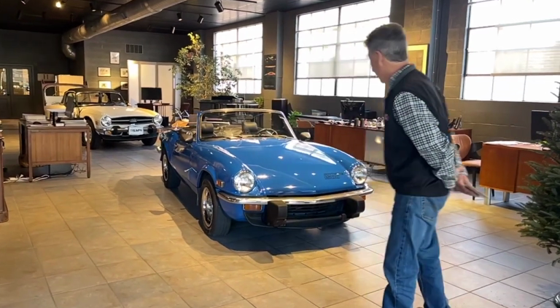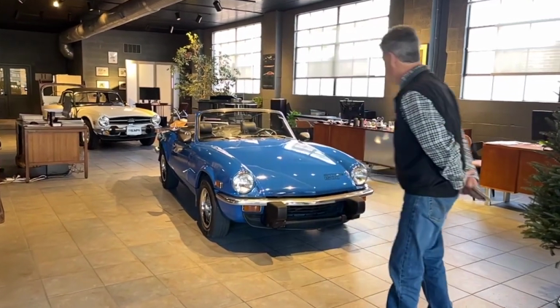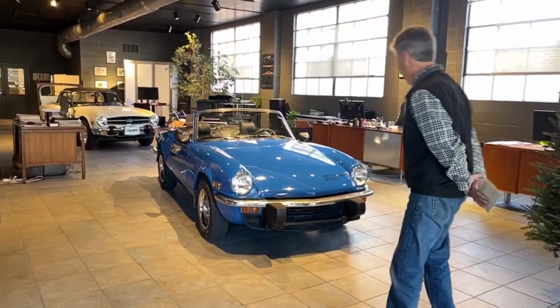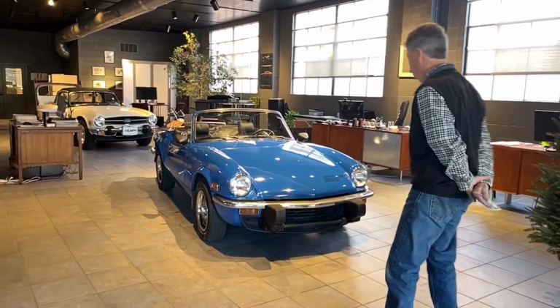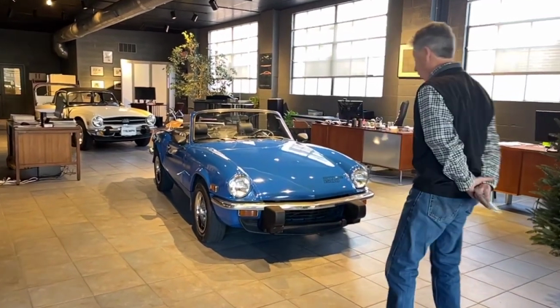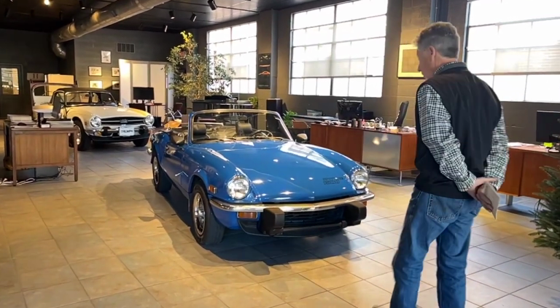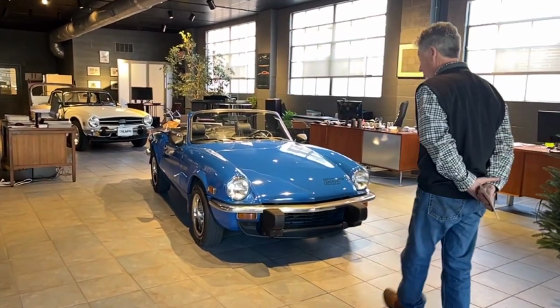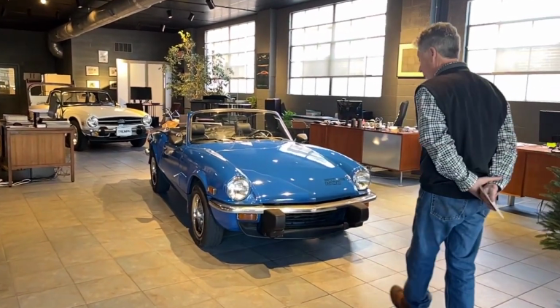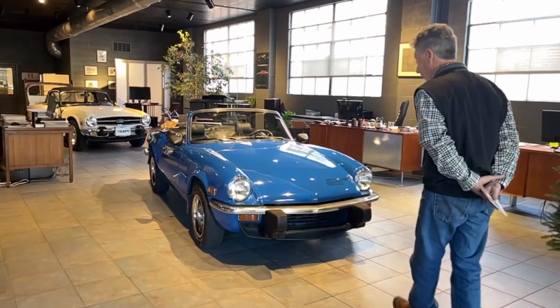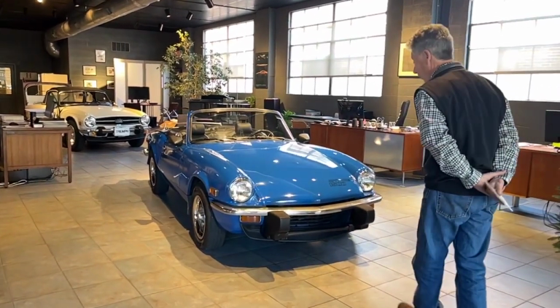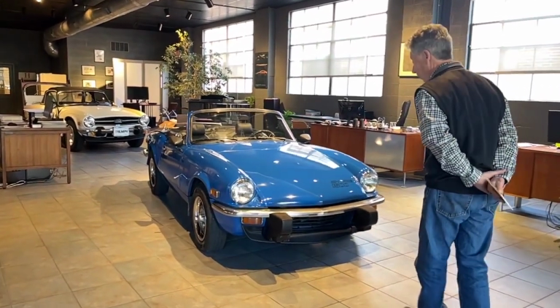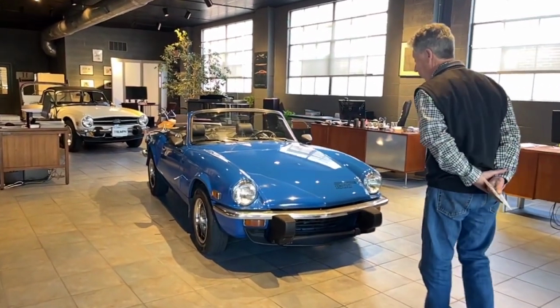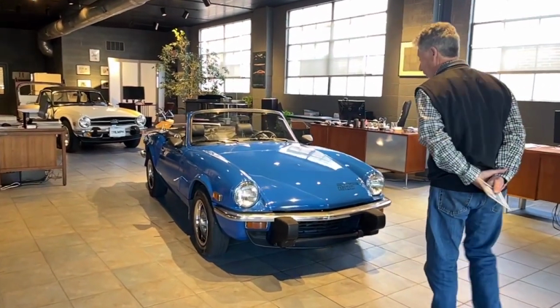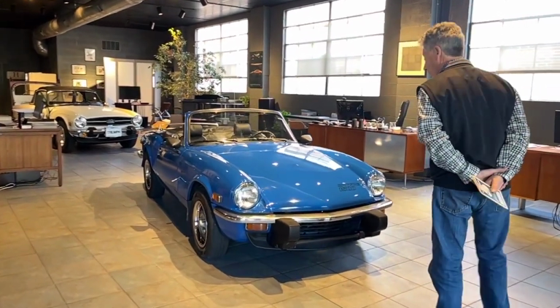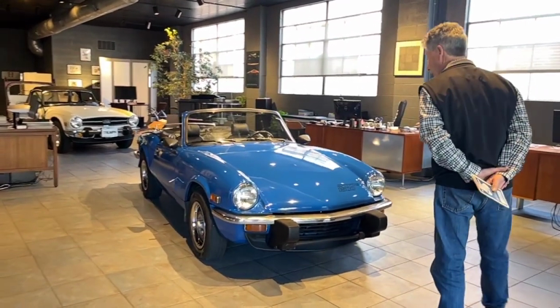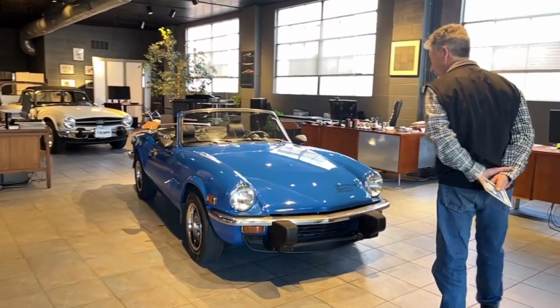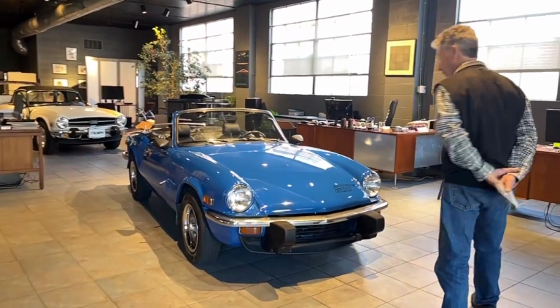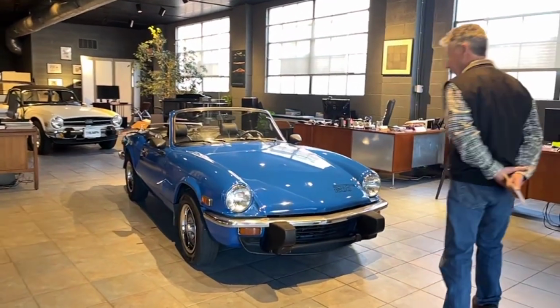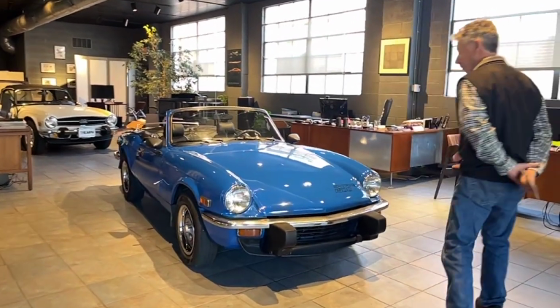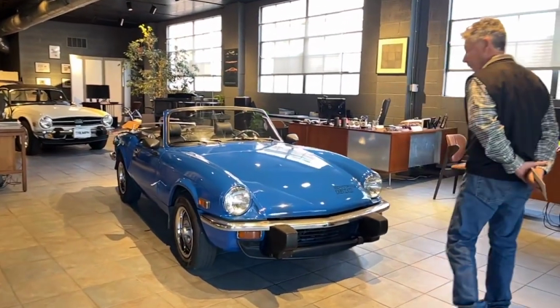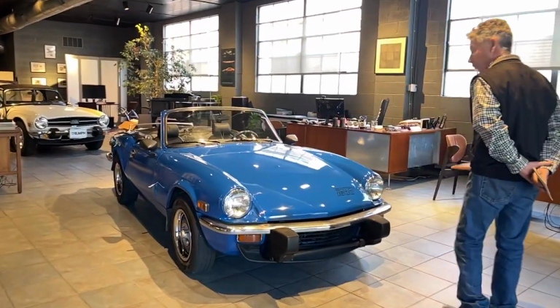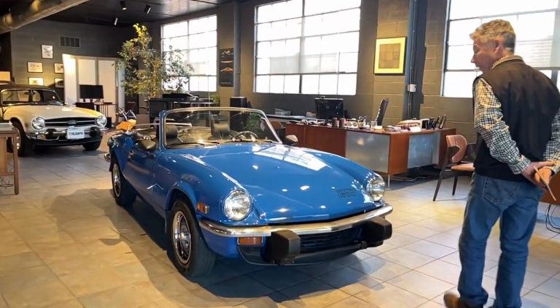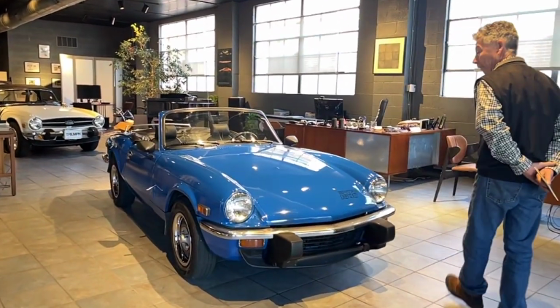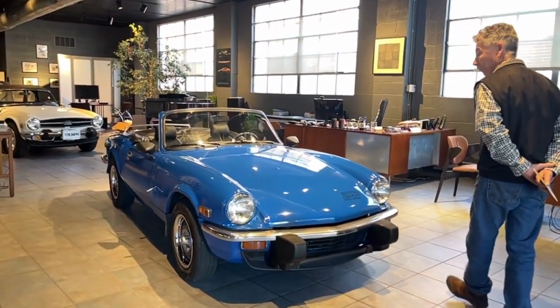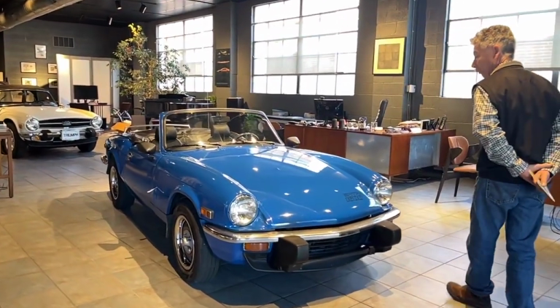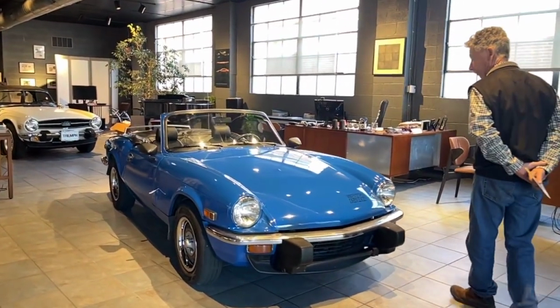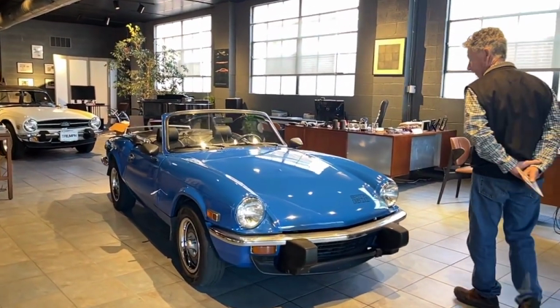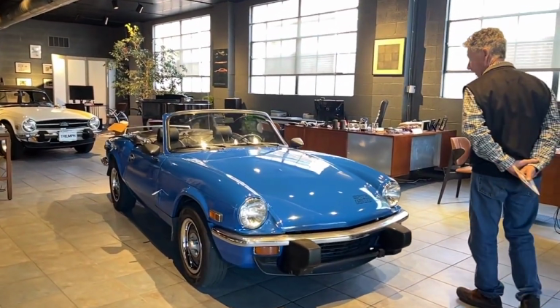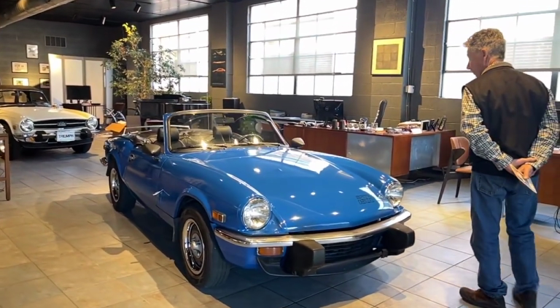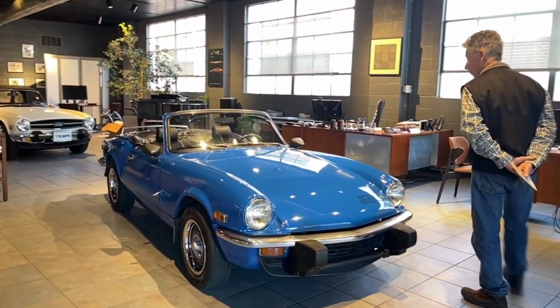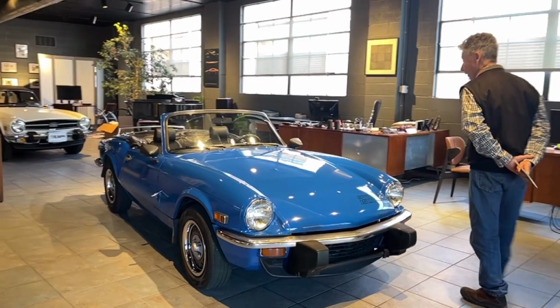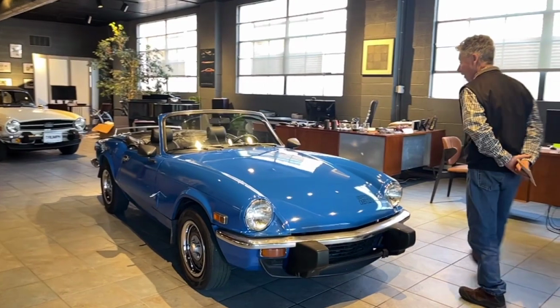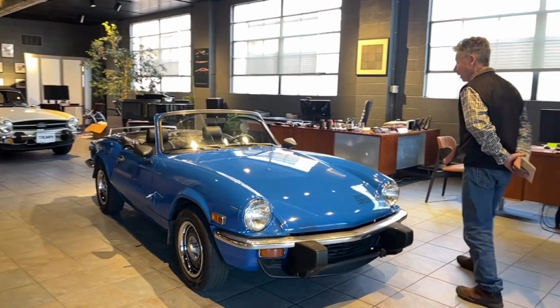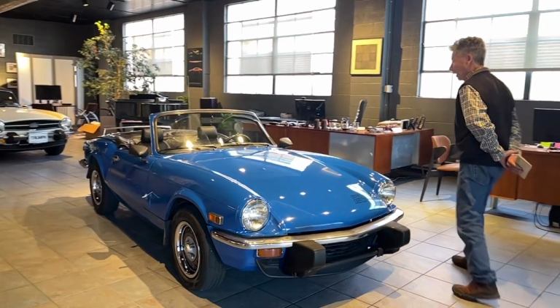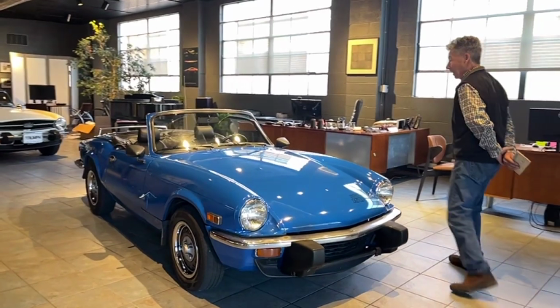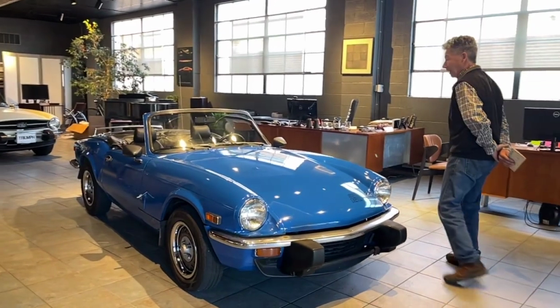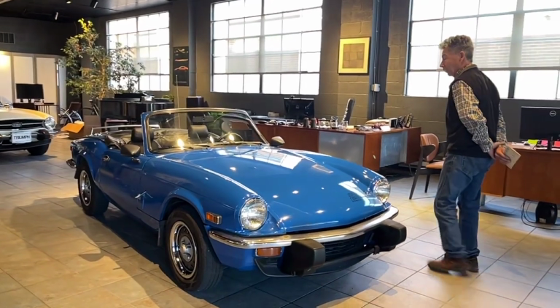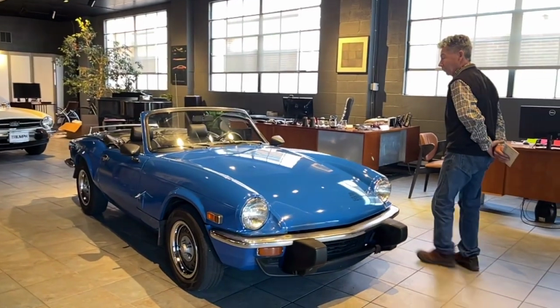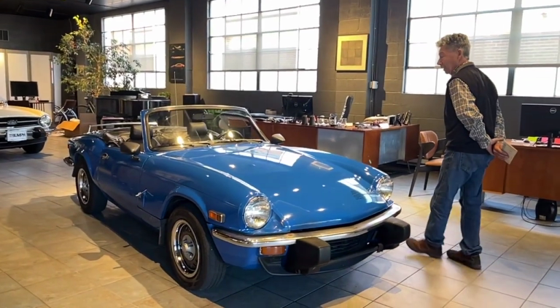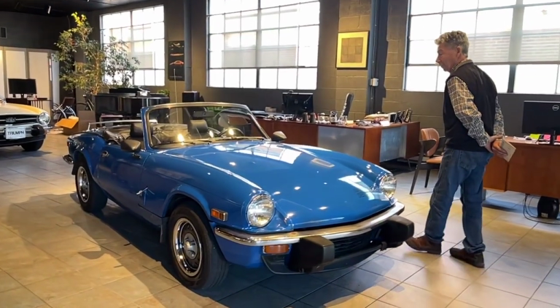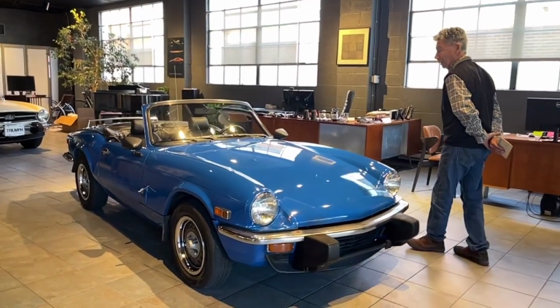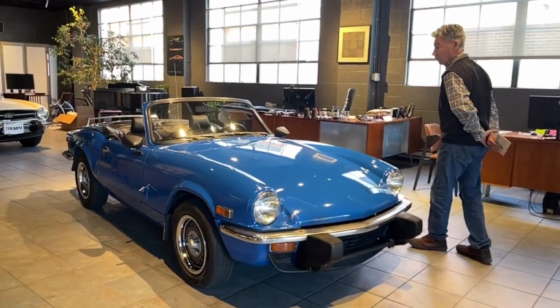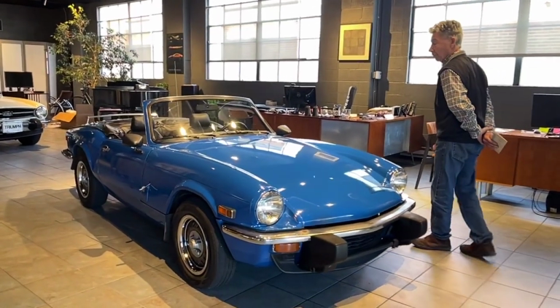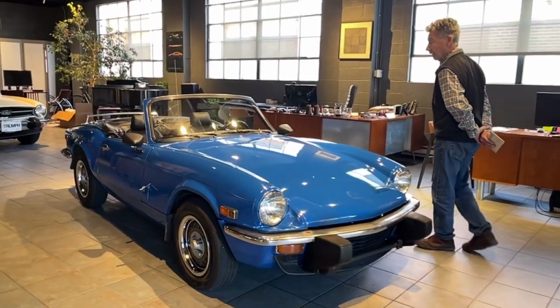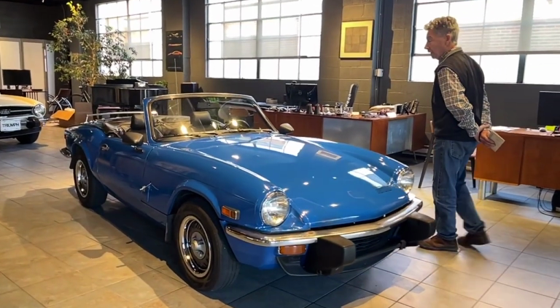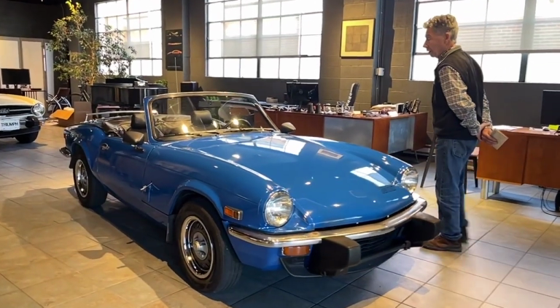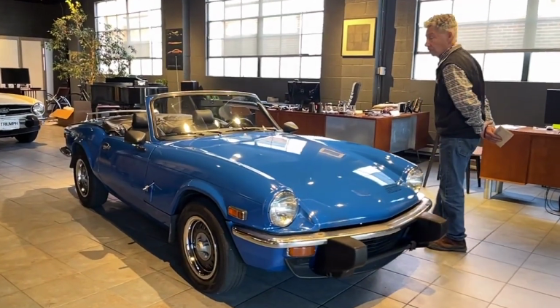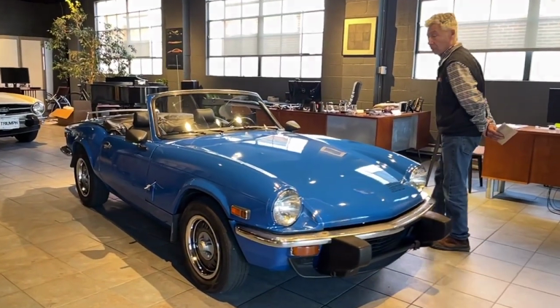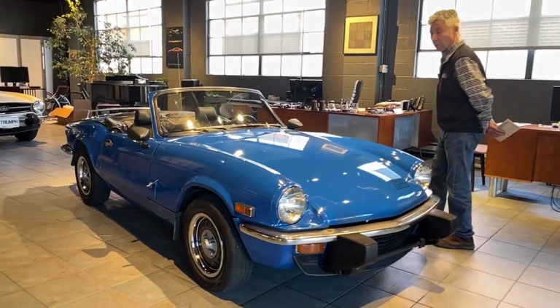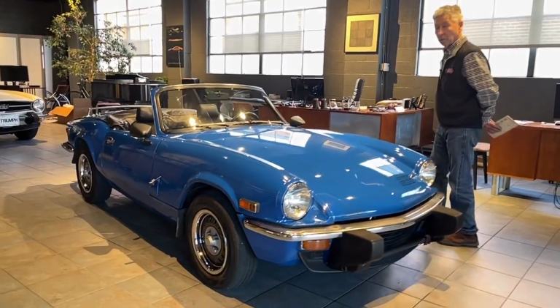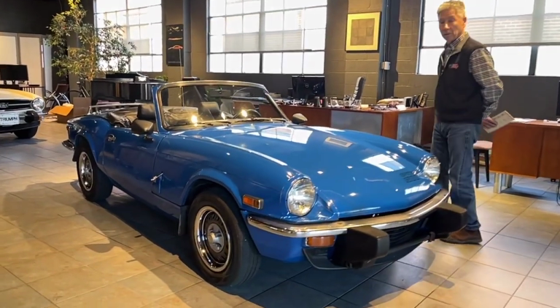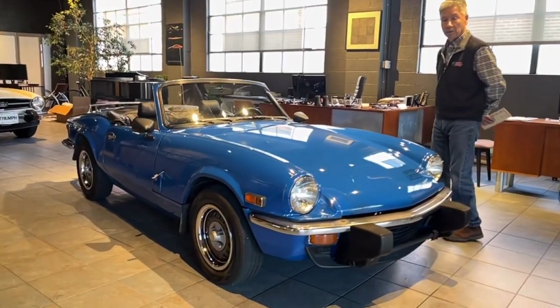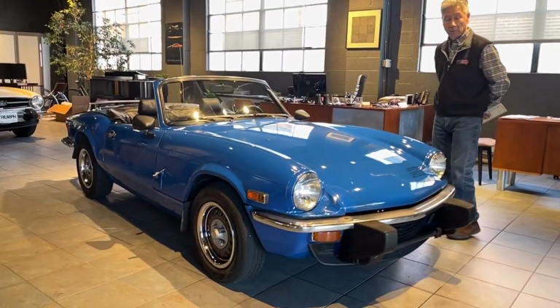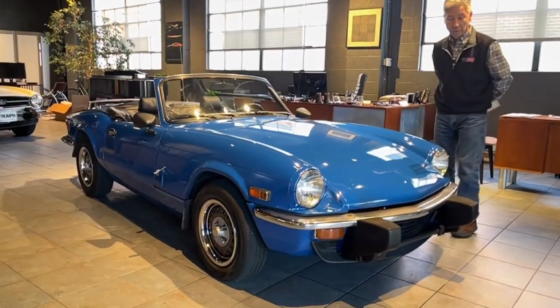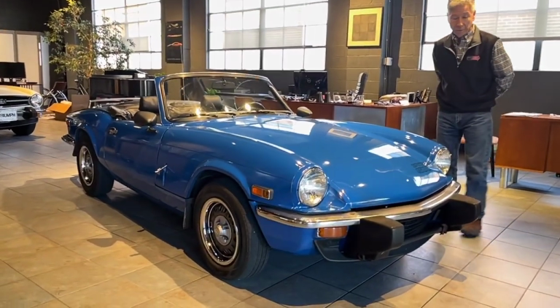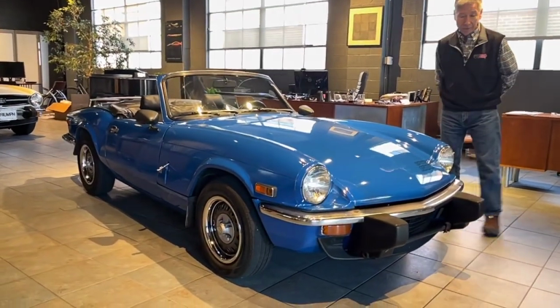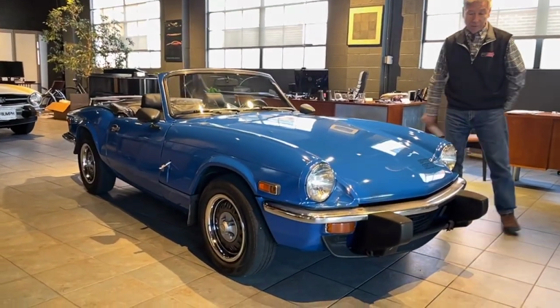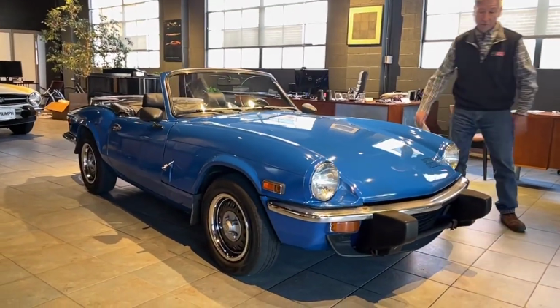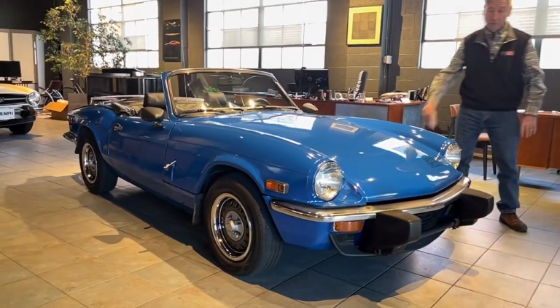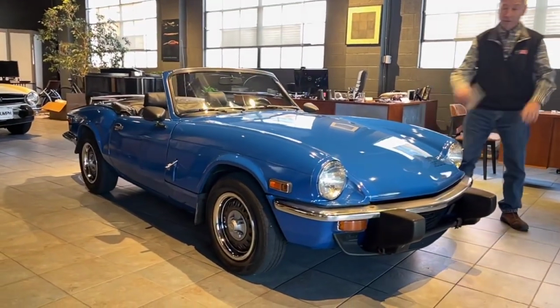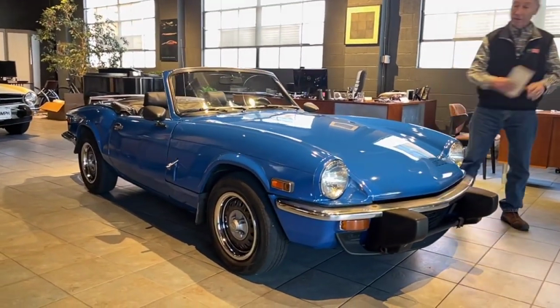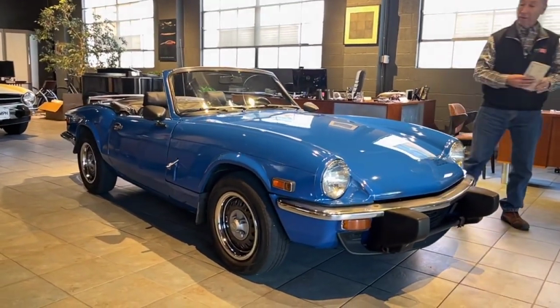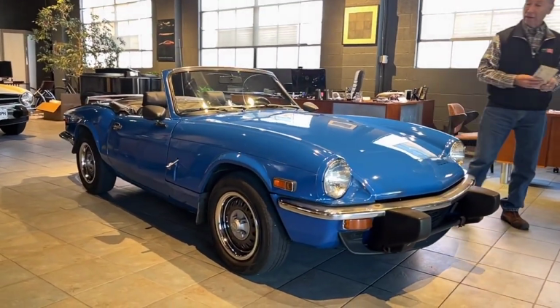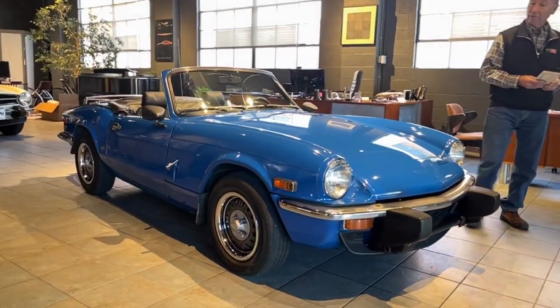This car is a 1977 Triumph Spitfire. It has been a Pennsylvania-owned car, we believe, its entire life.